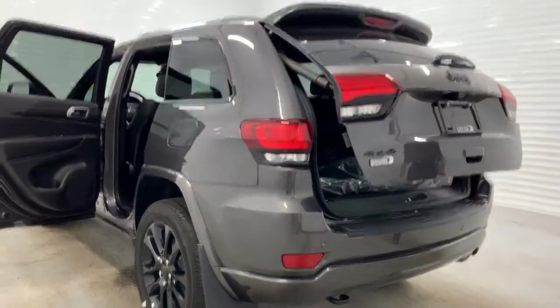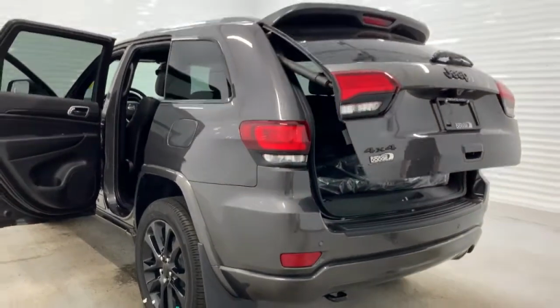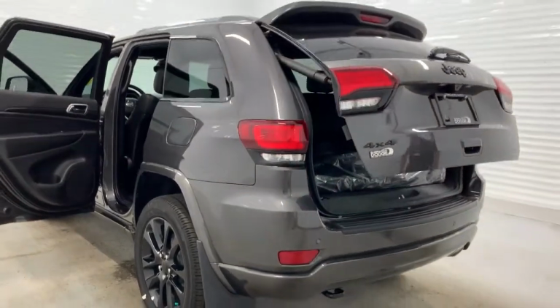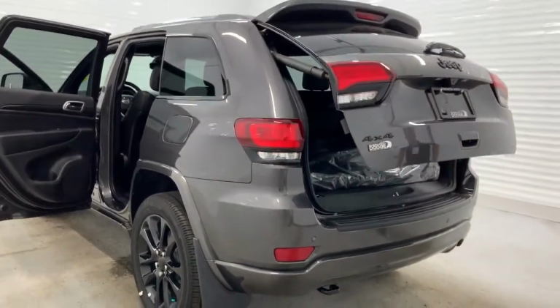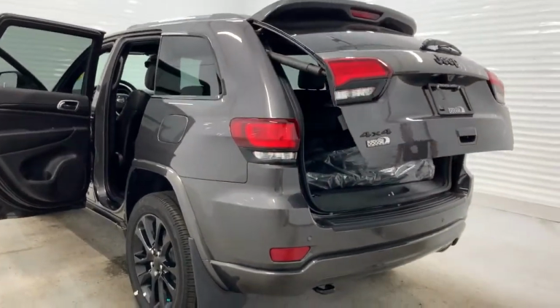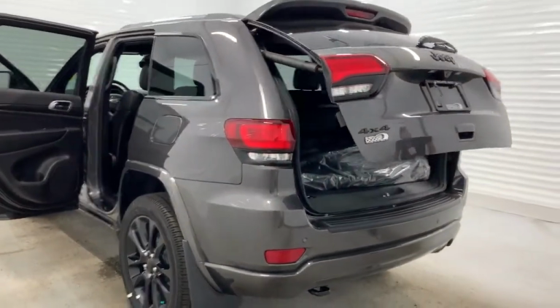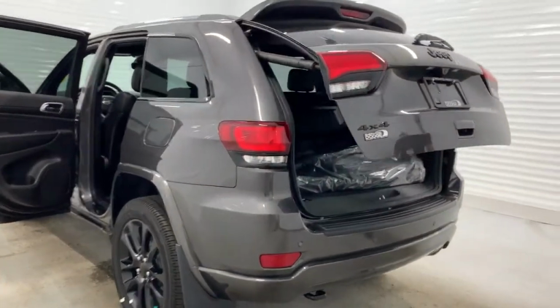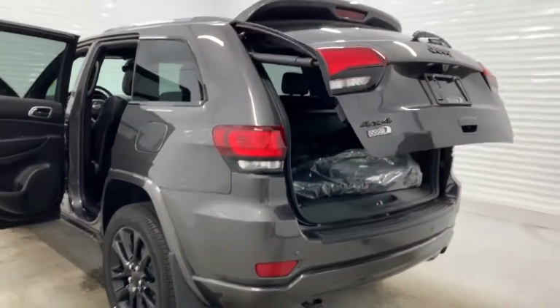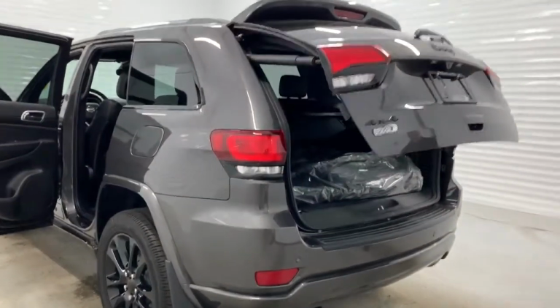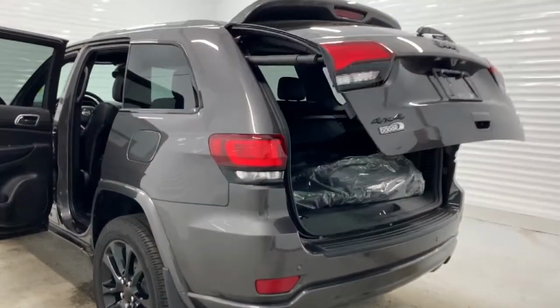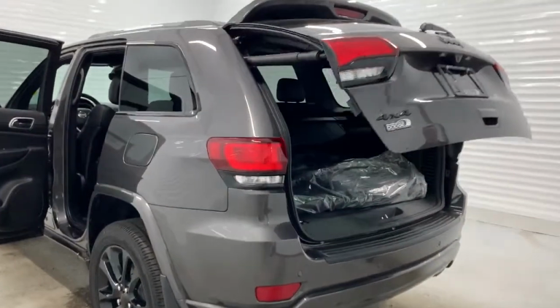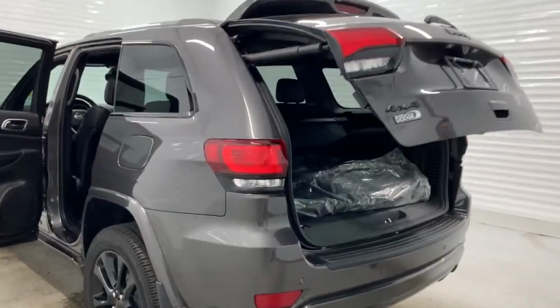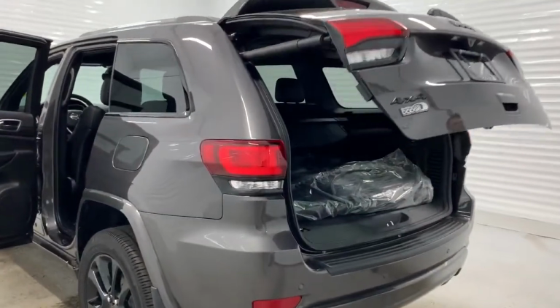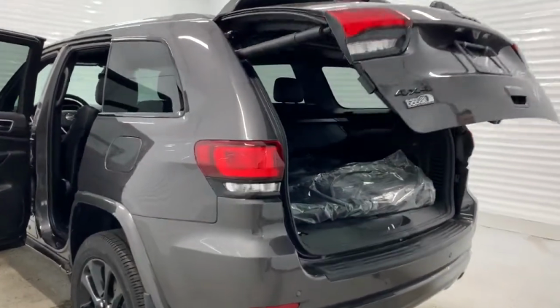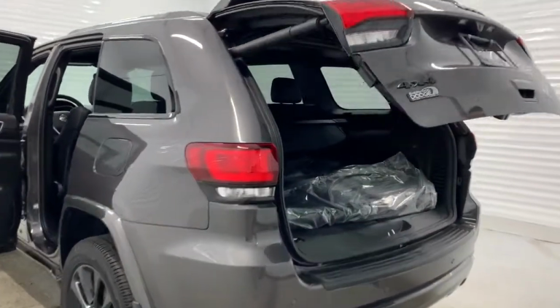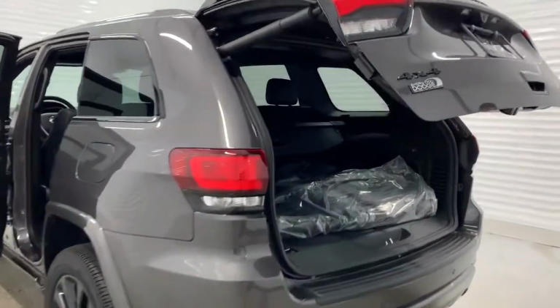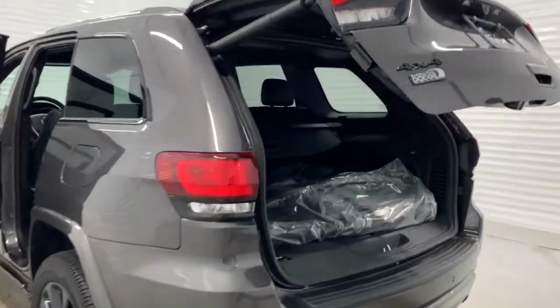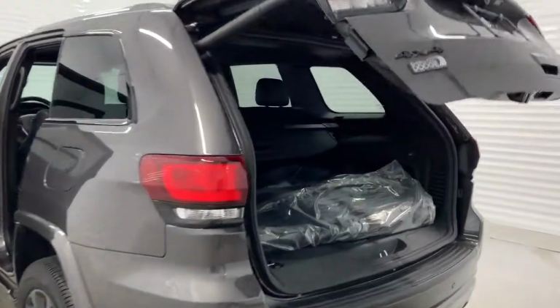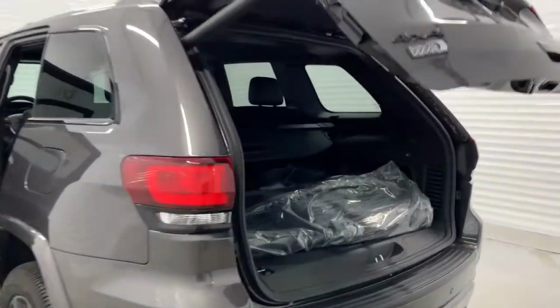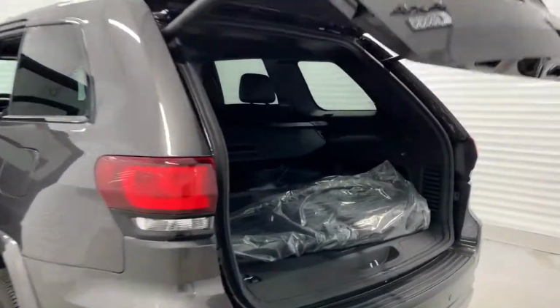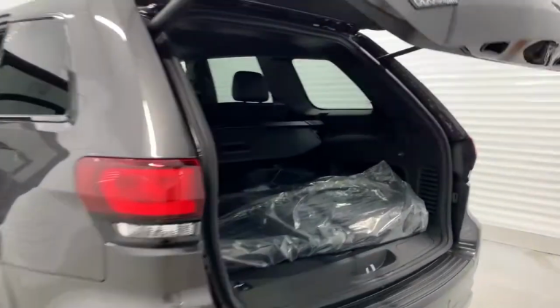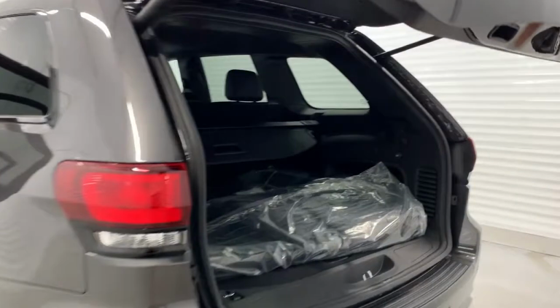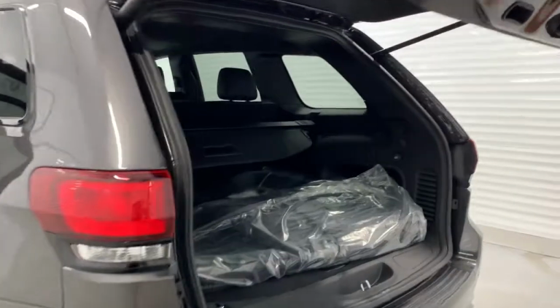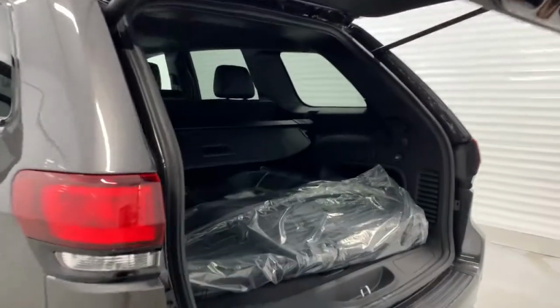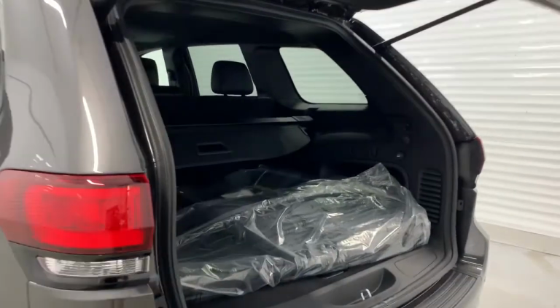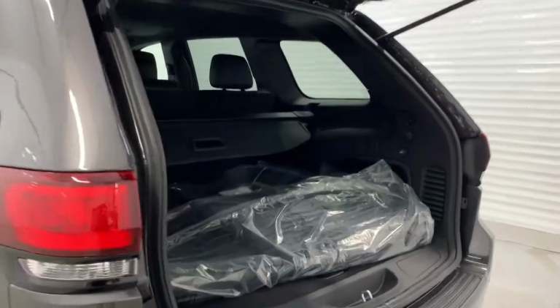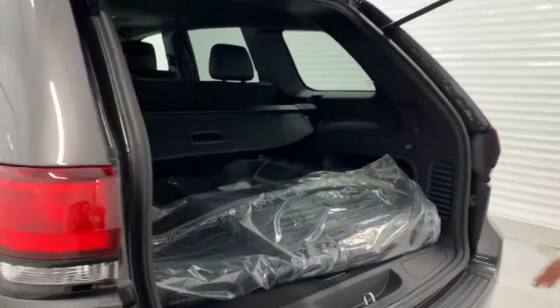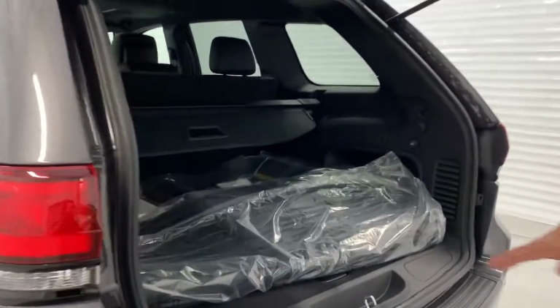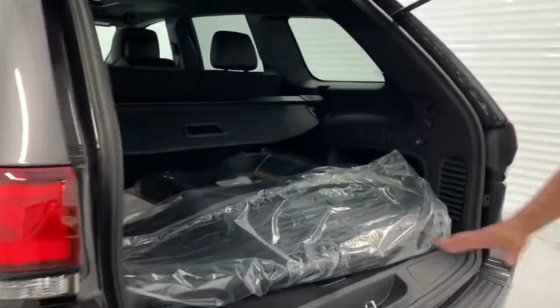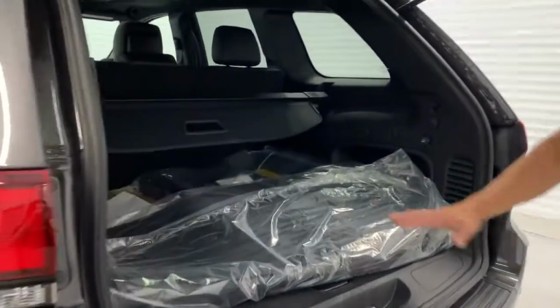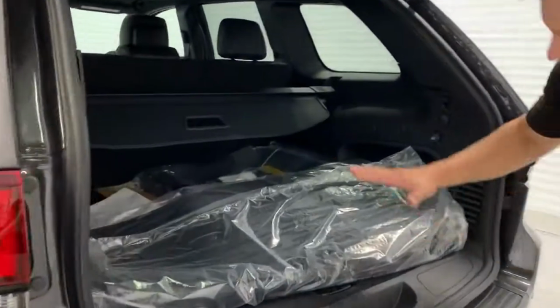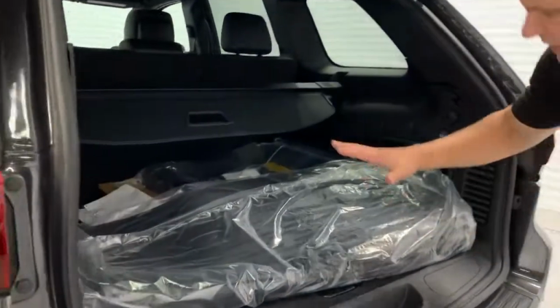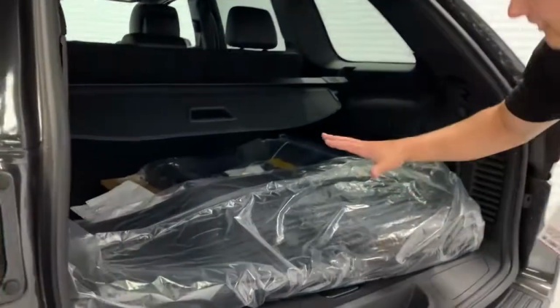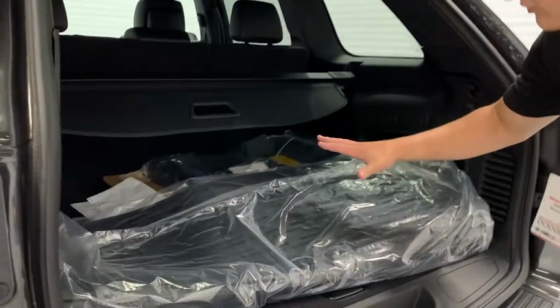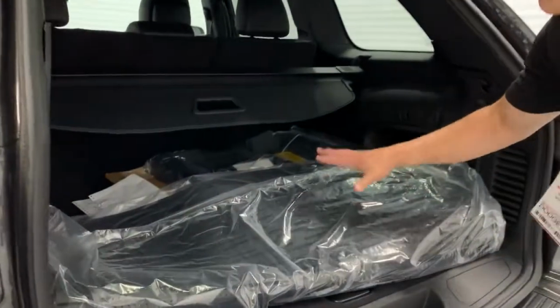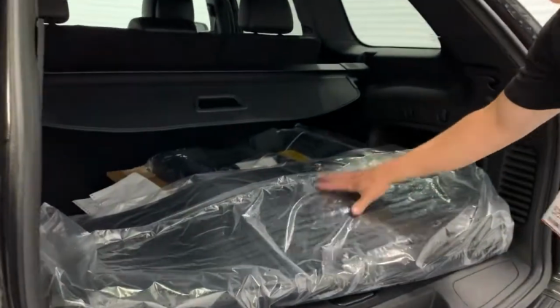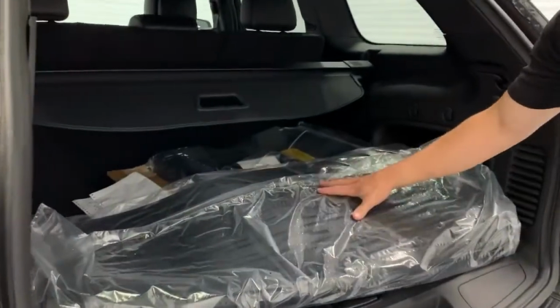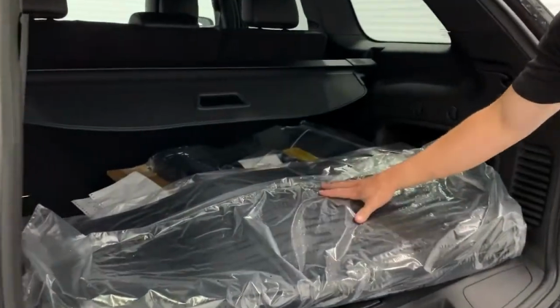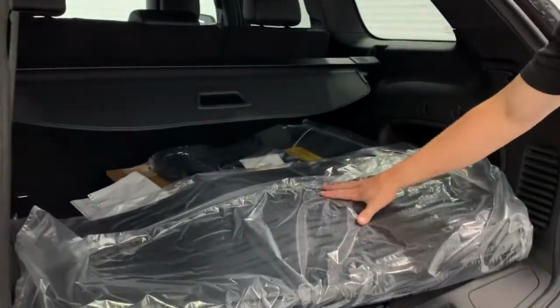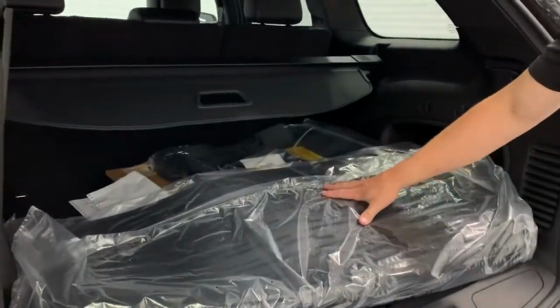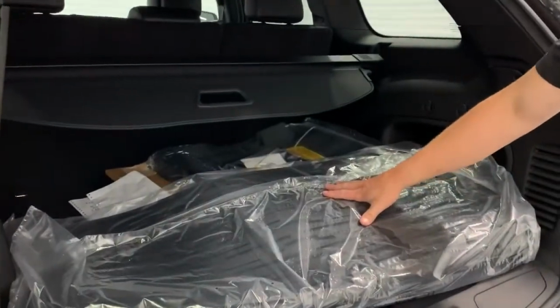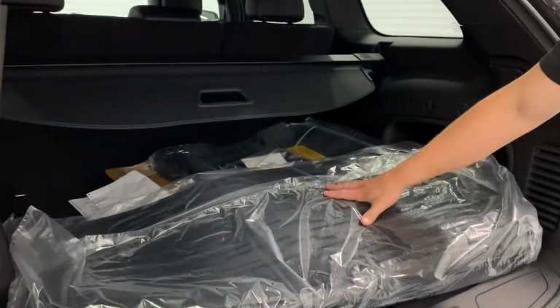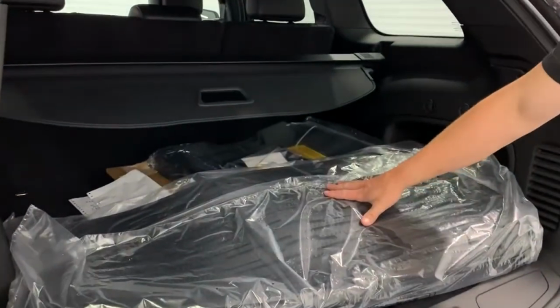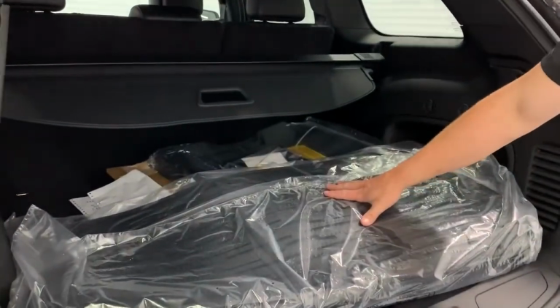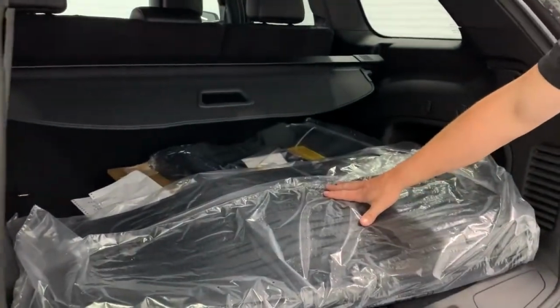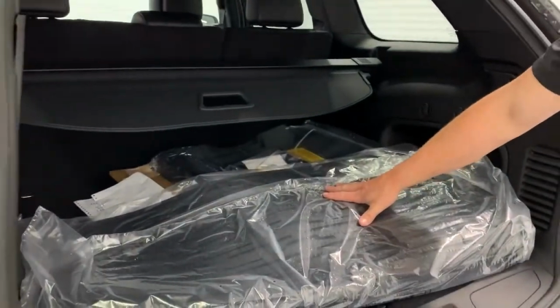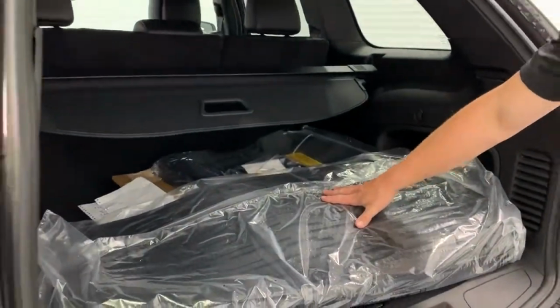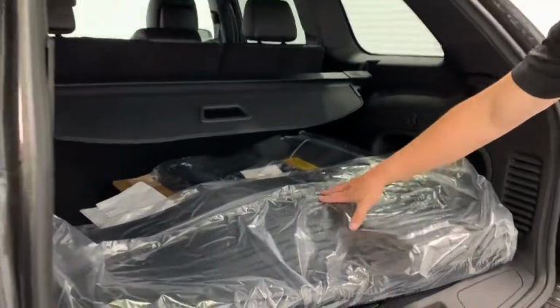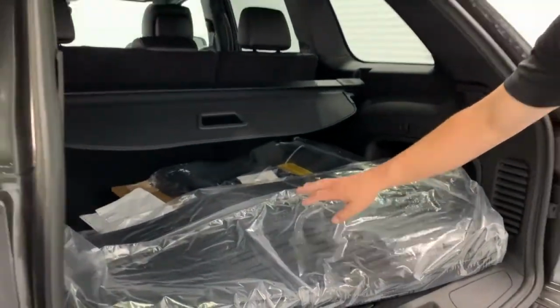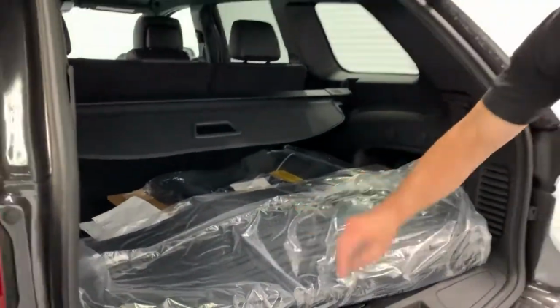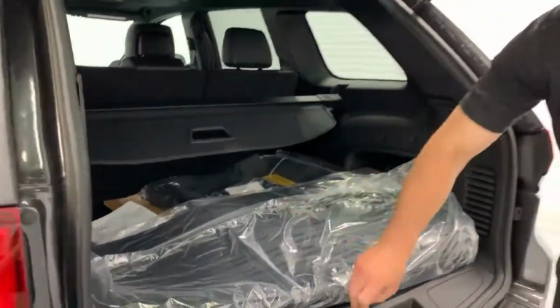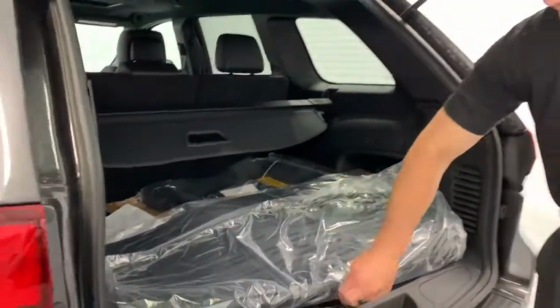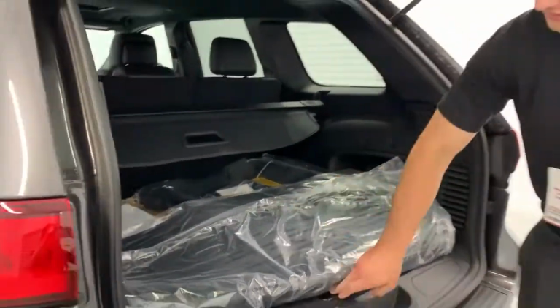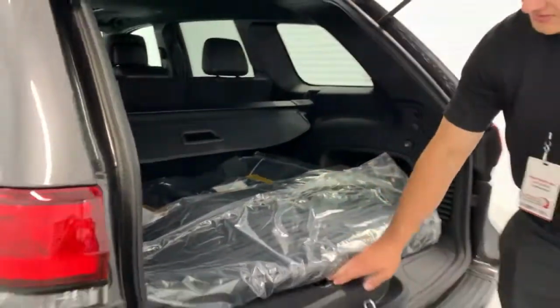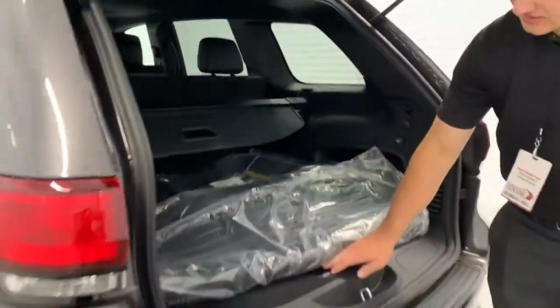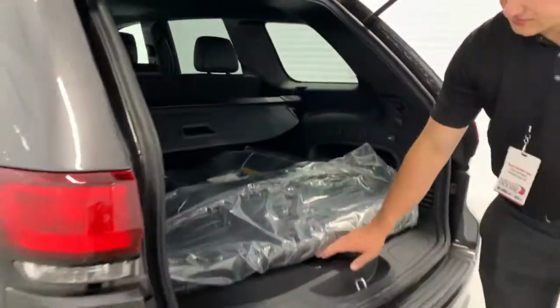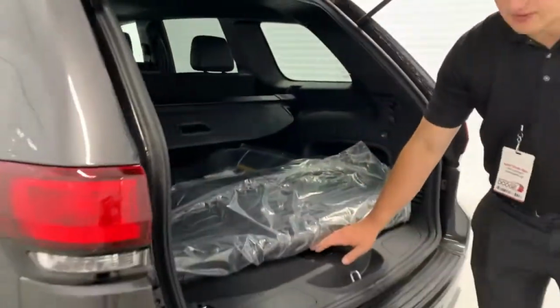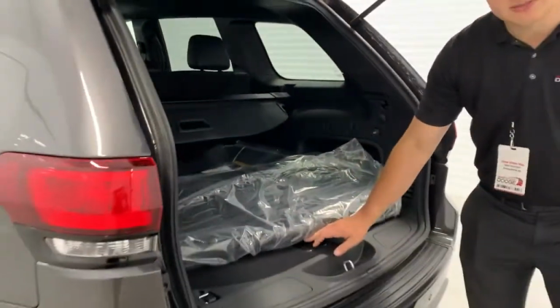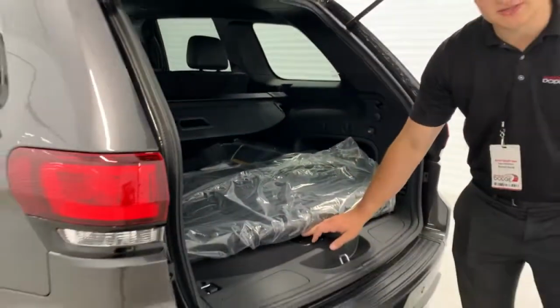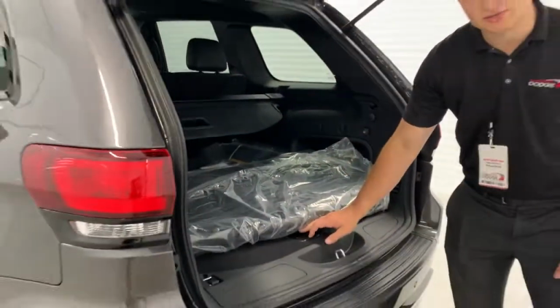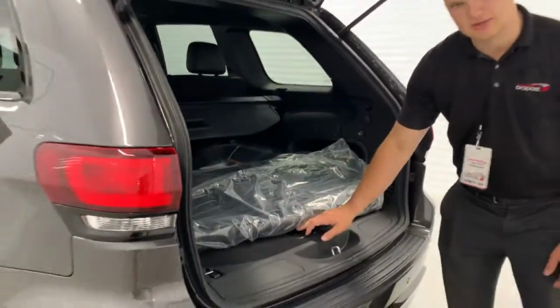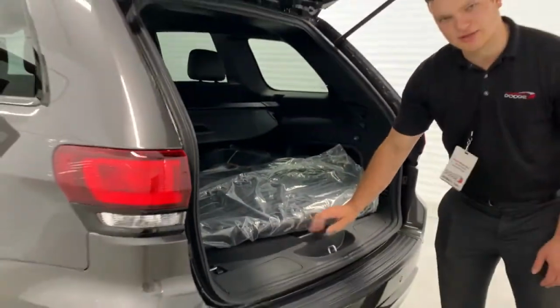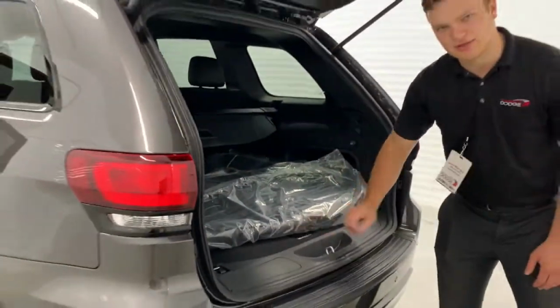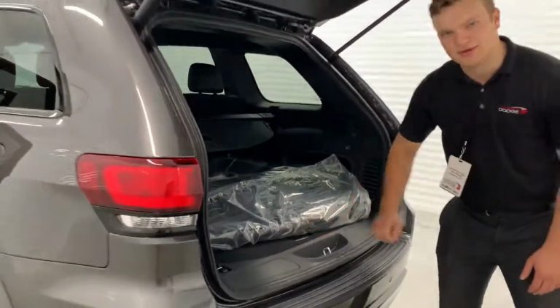Now, inside the cargo area, you do have a full-size spare, and the best thing is you have your all-weather mats as well. Your full-size spare is stored underneath here.